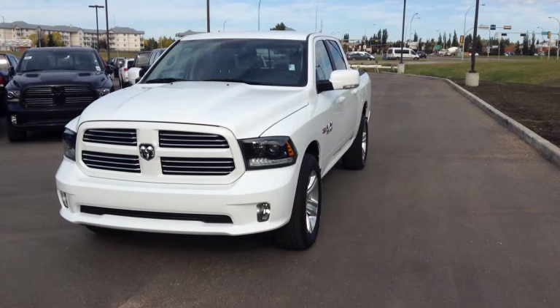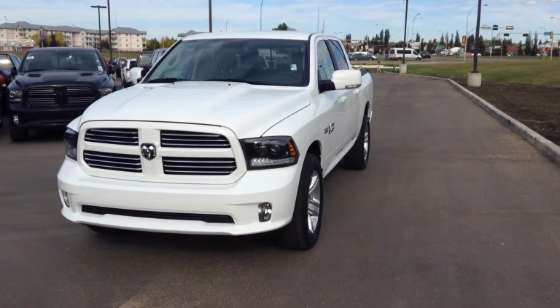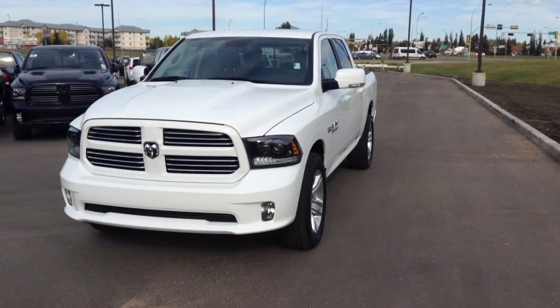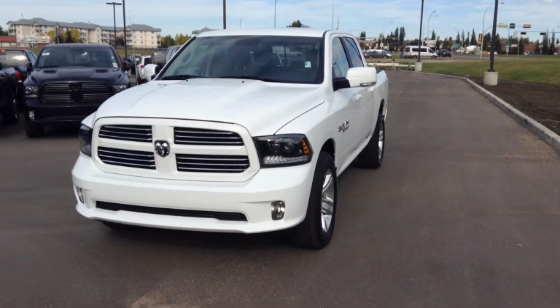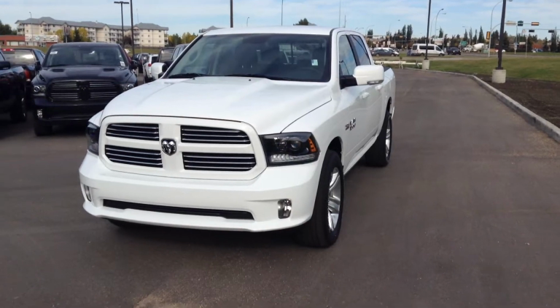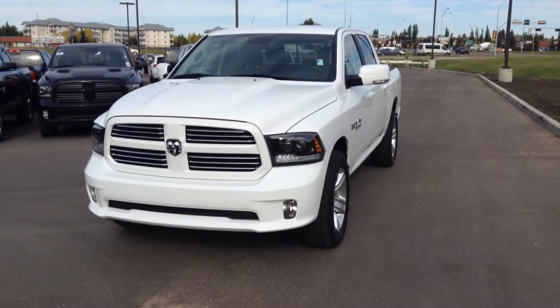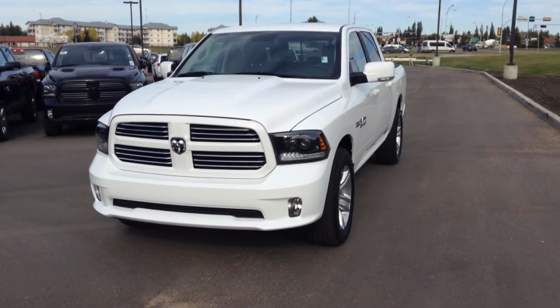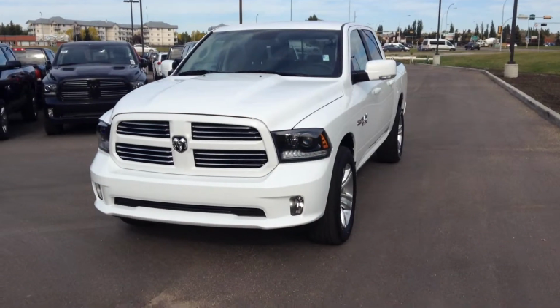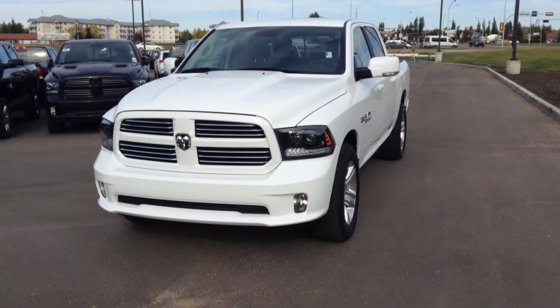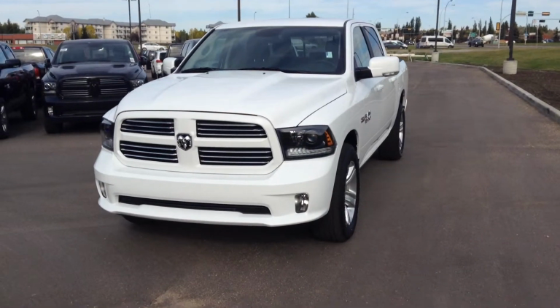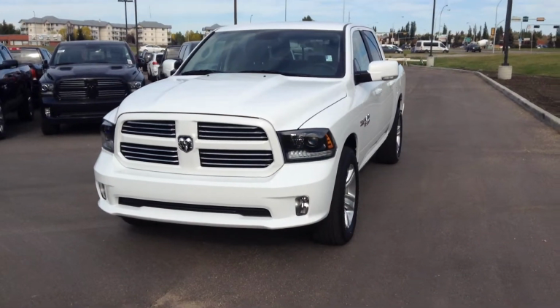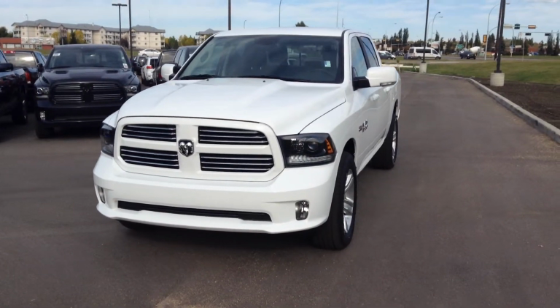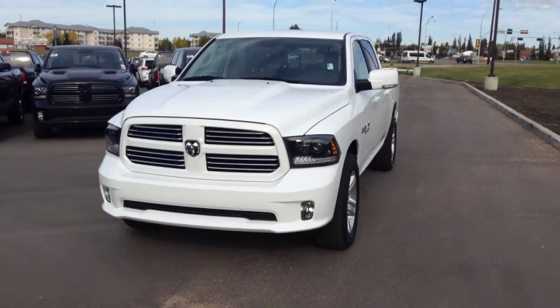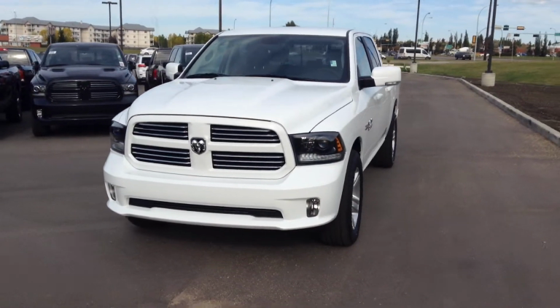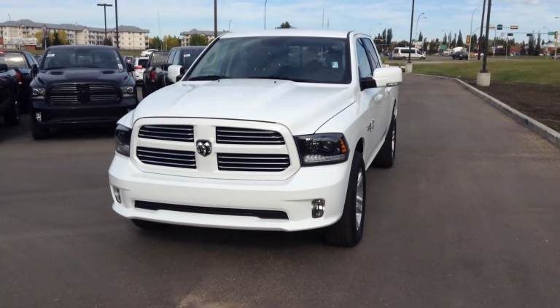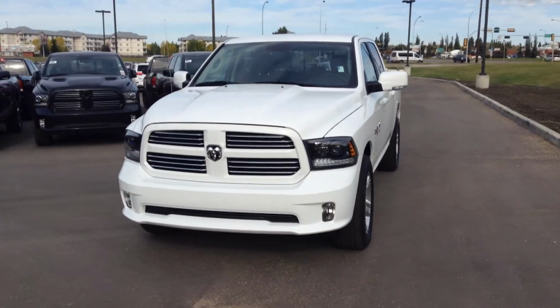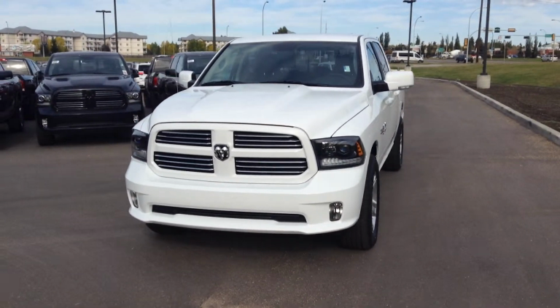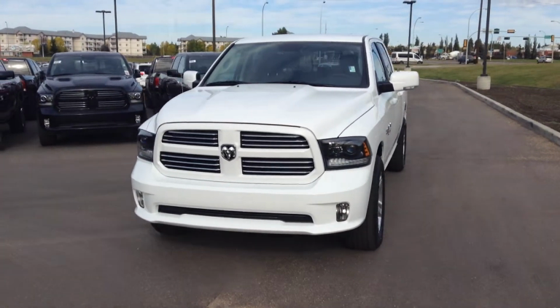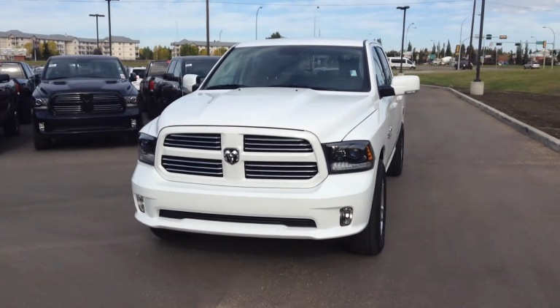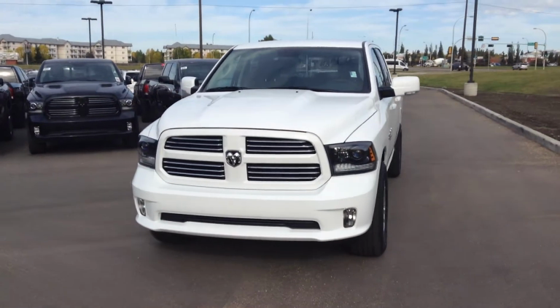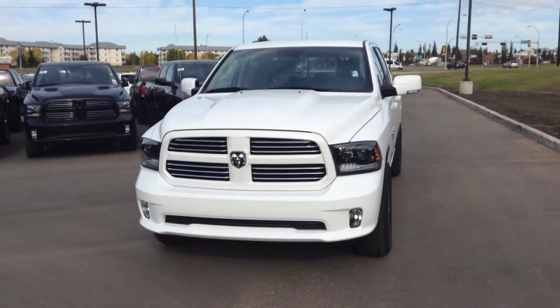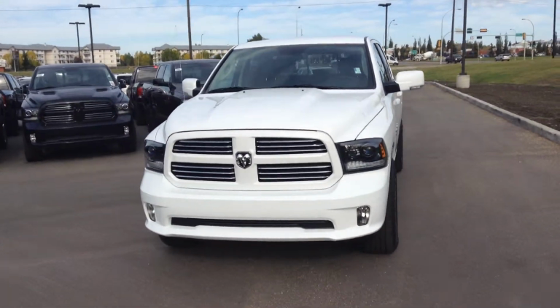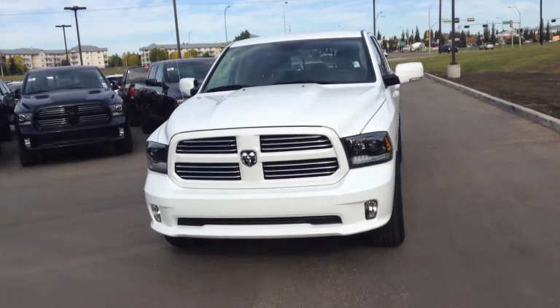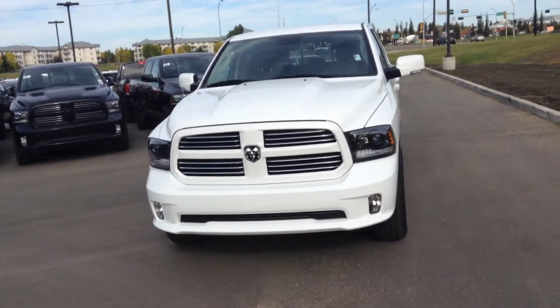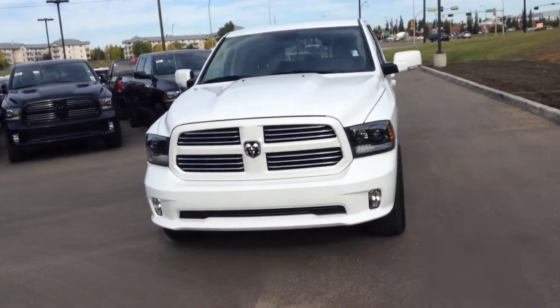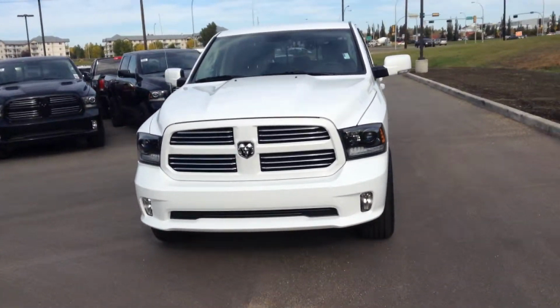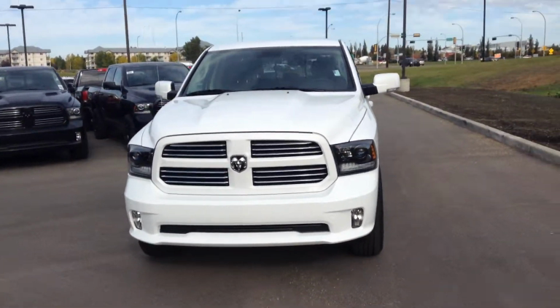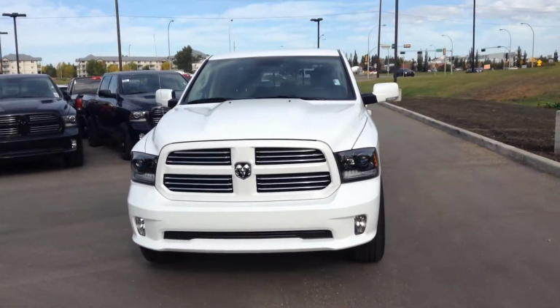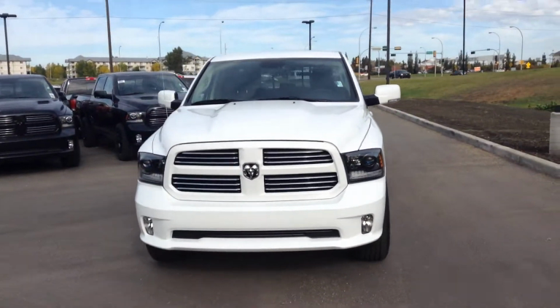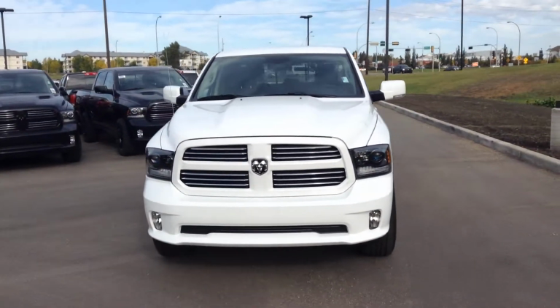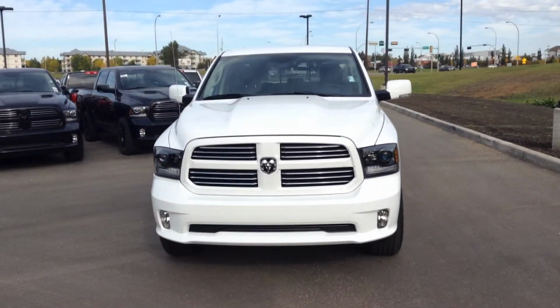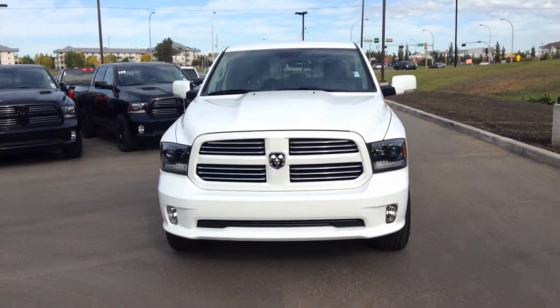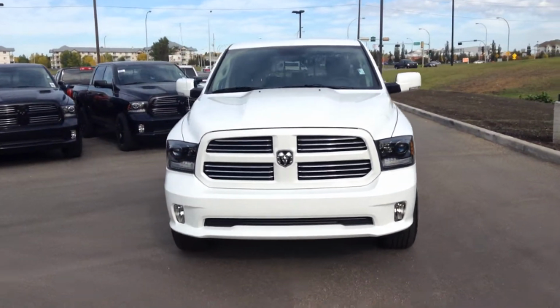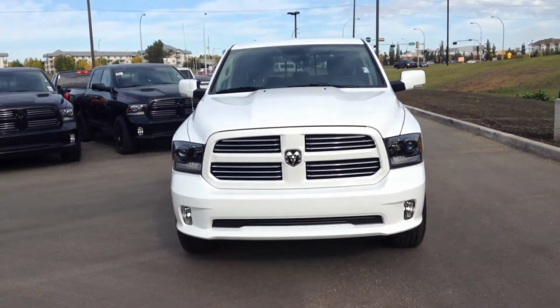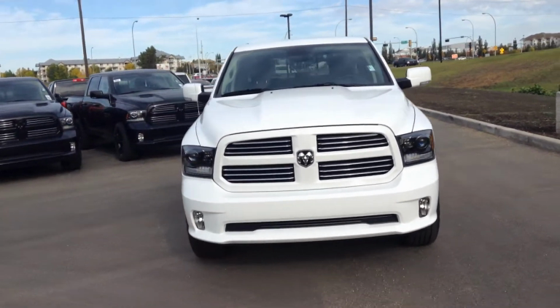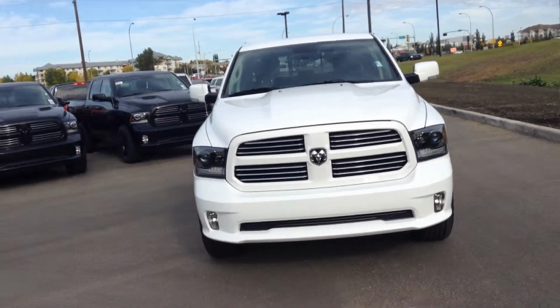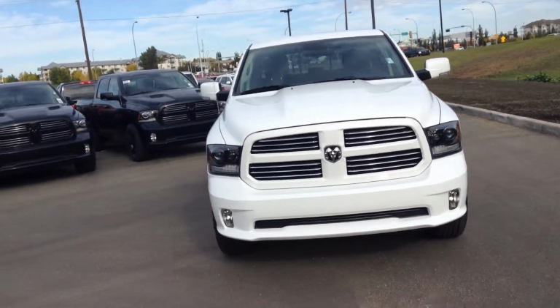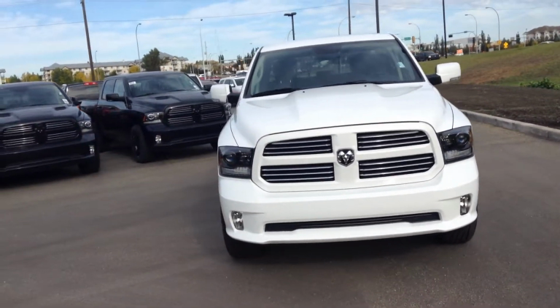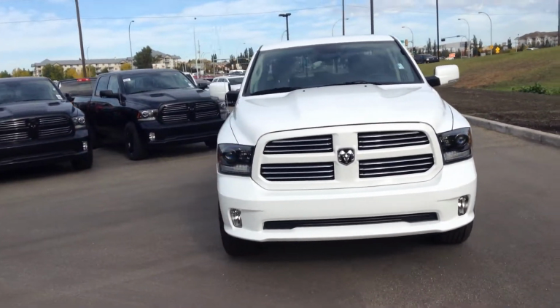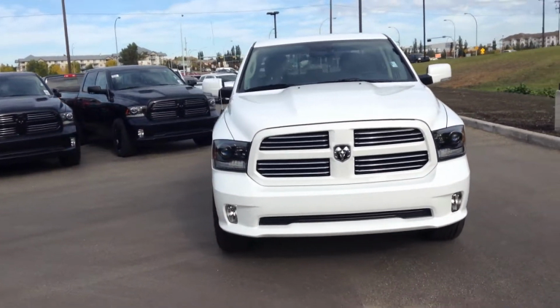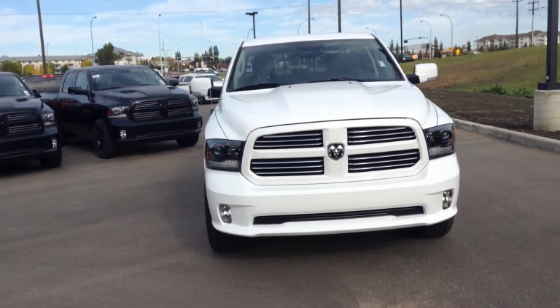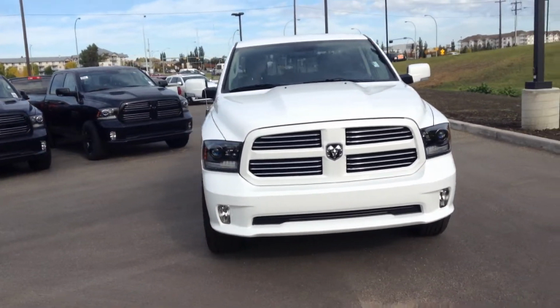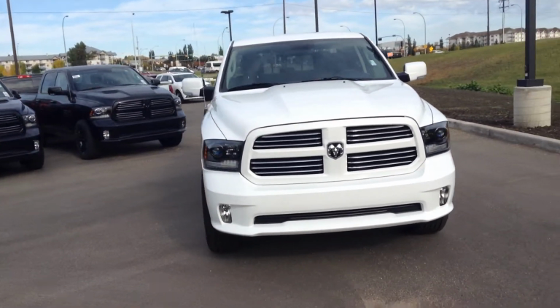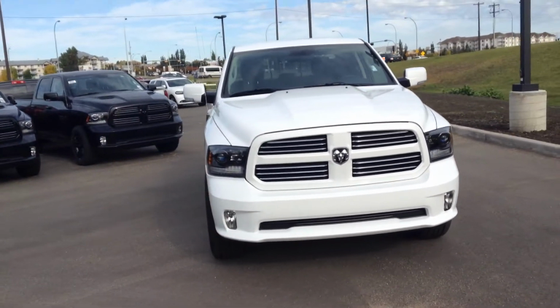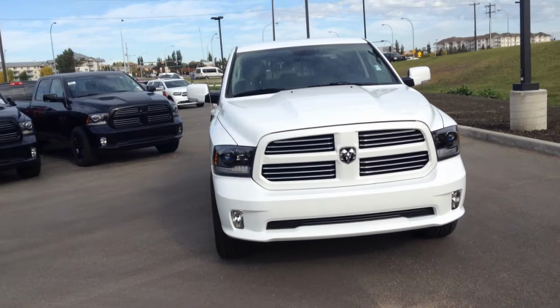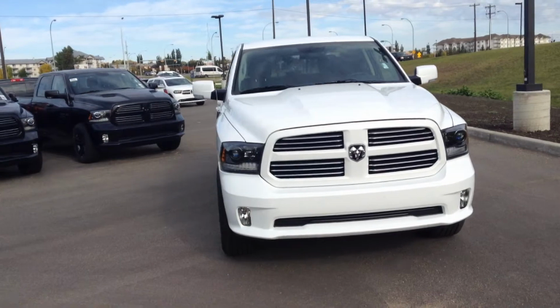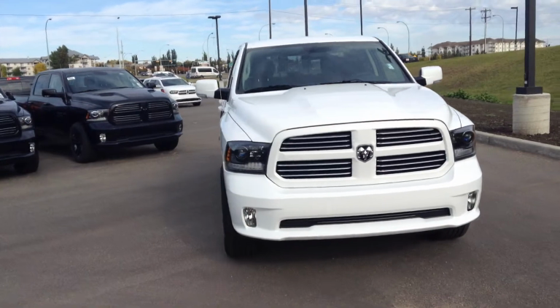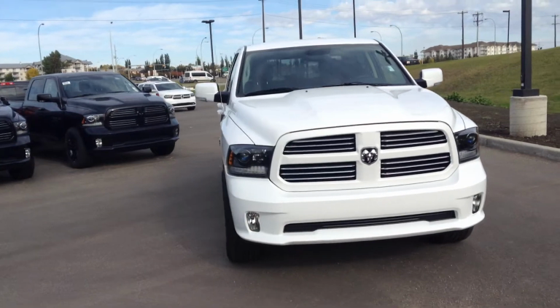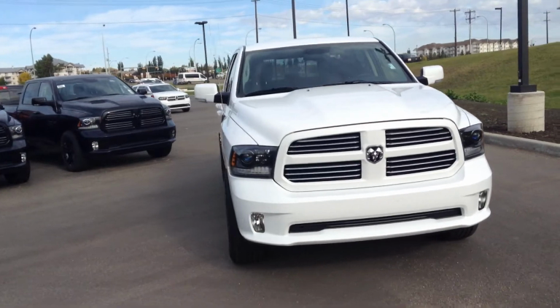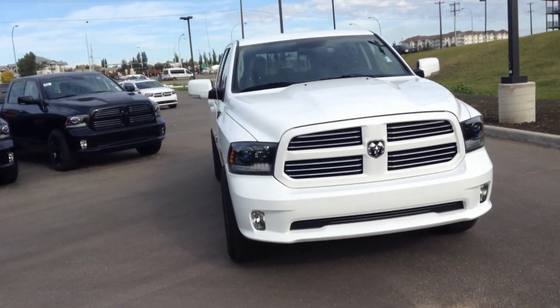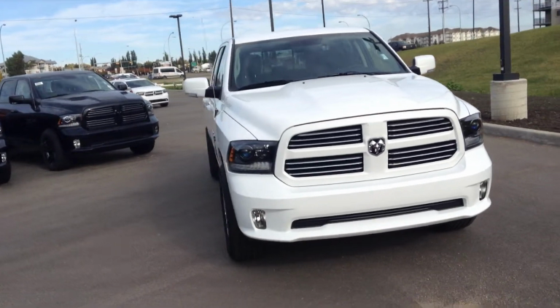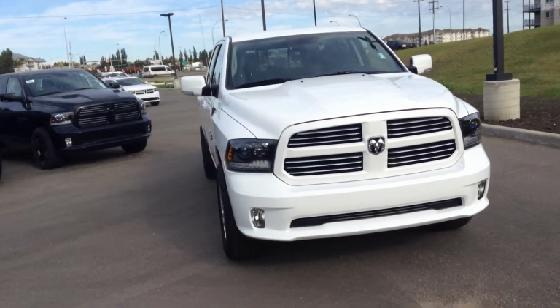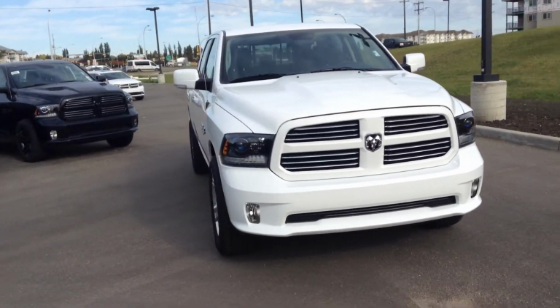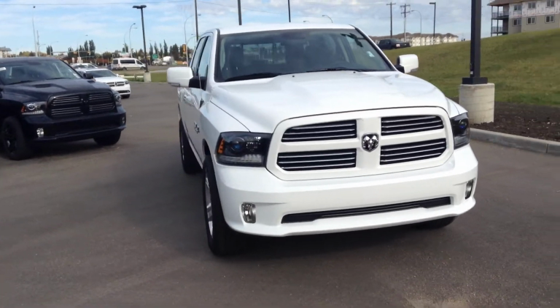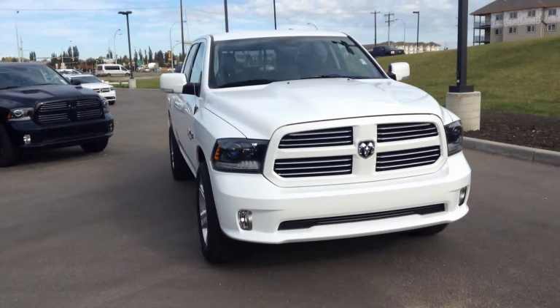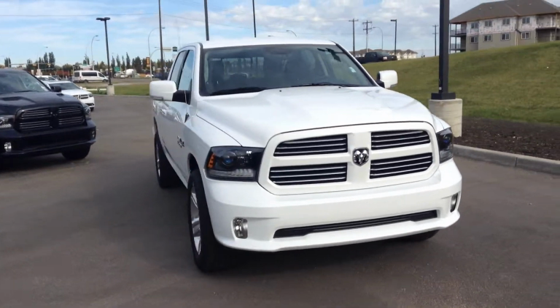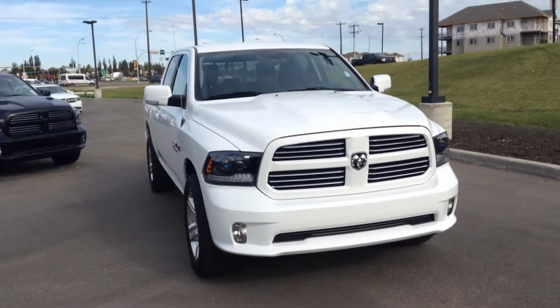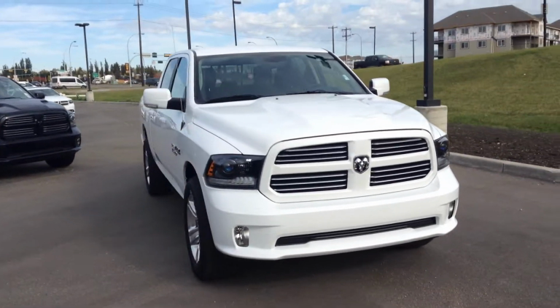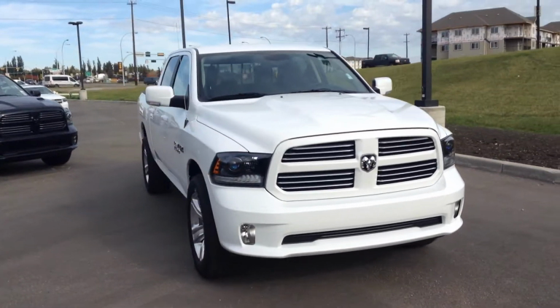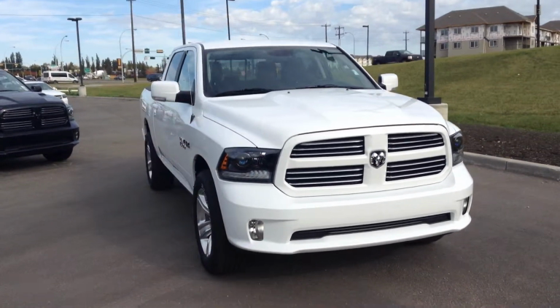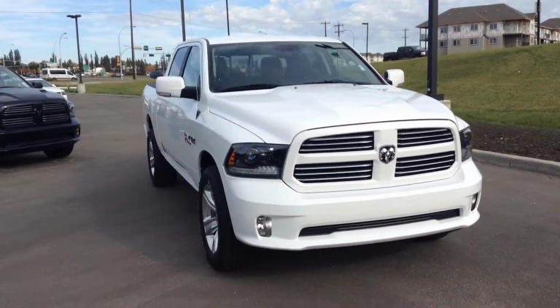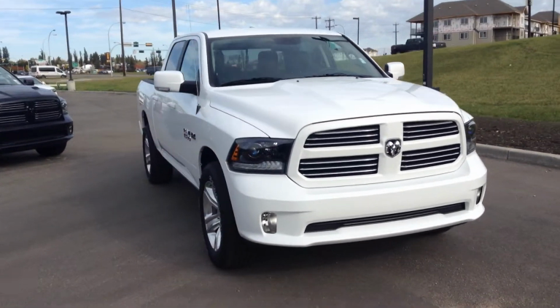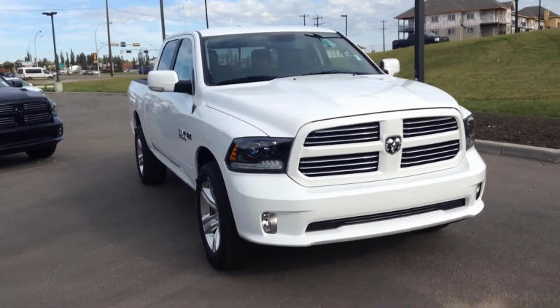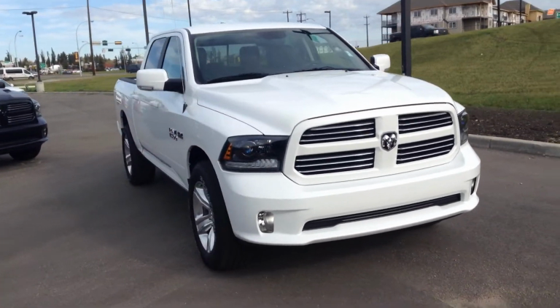Hey Rupi and Indy, Mike here at London Derry Dodge, New Truck Department. This is the 2015 Ram 1500 Crew Cab Sport, white in color.